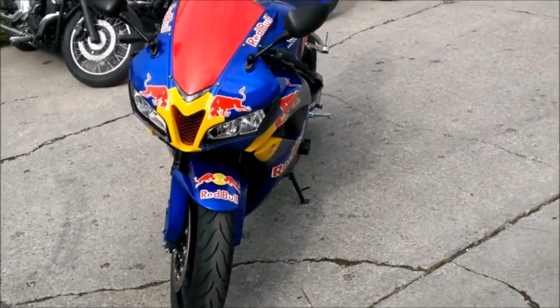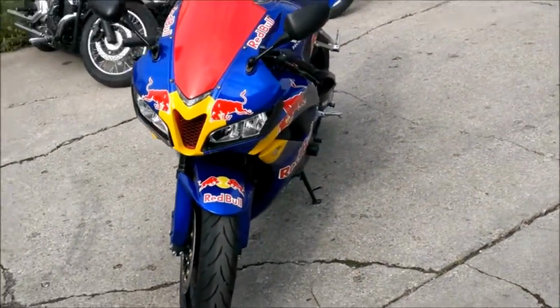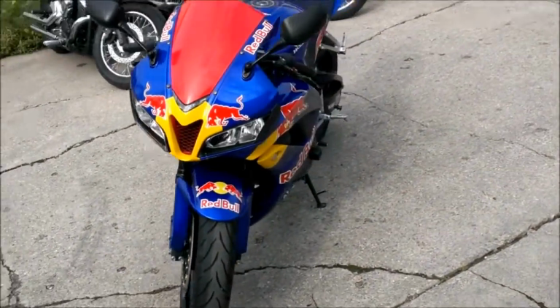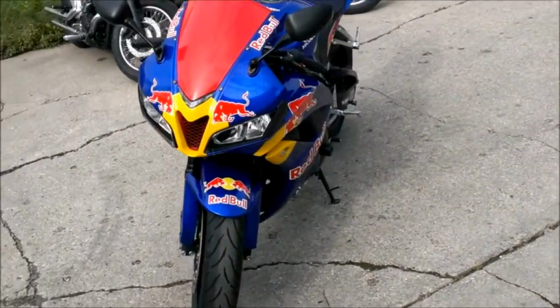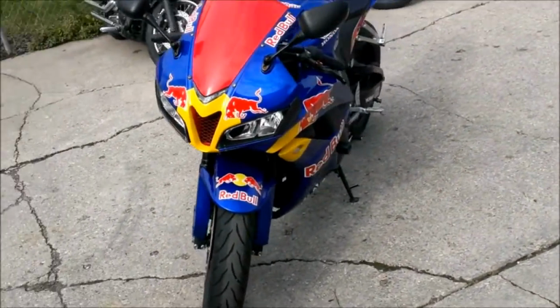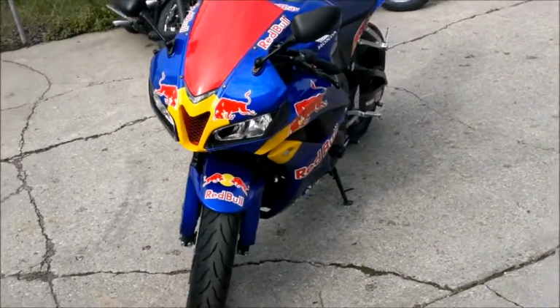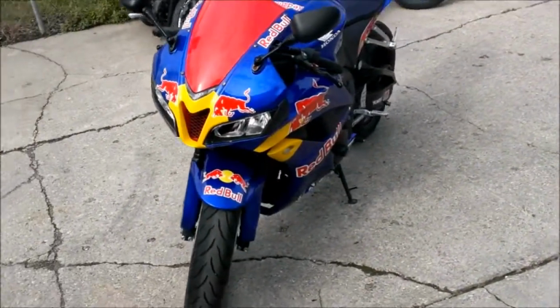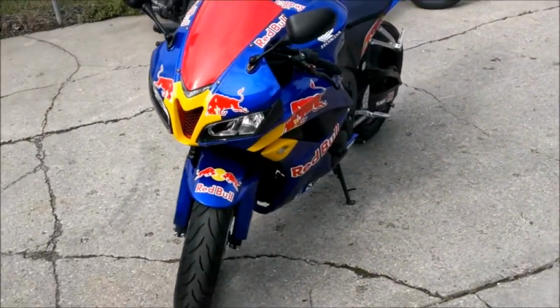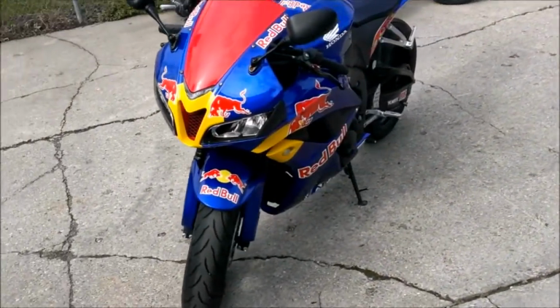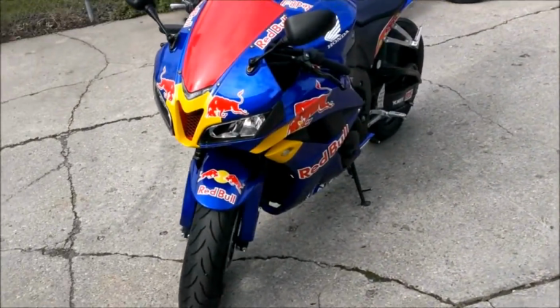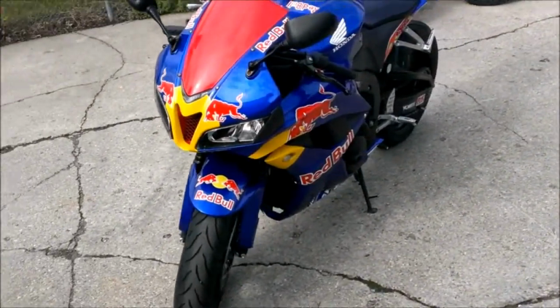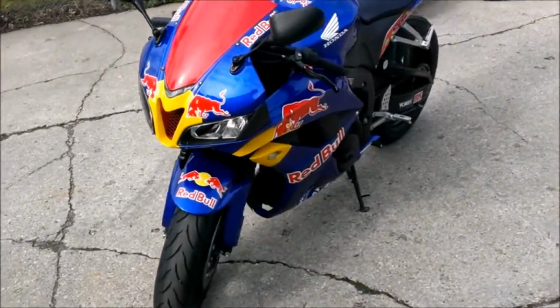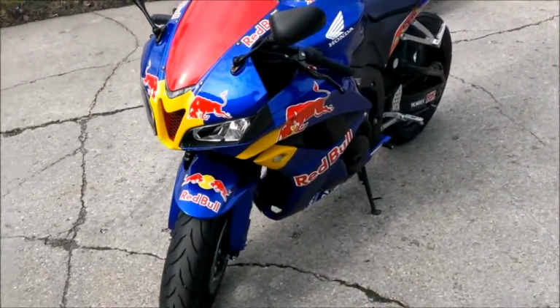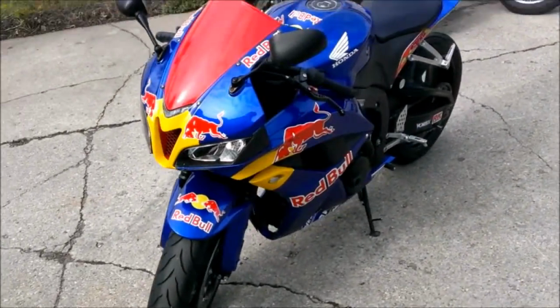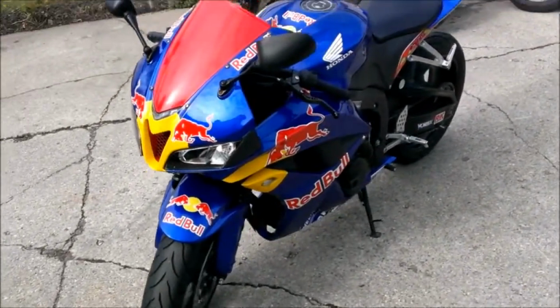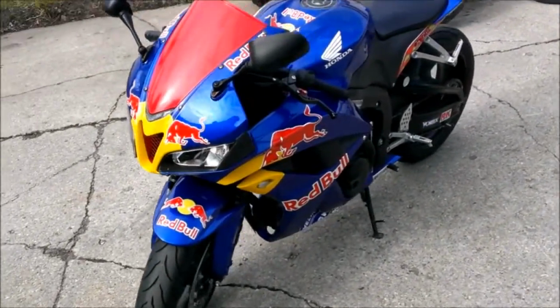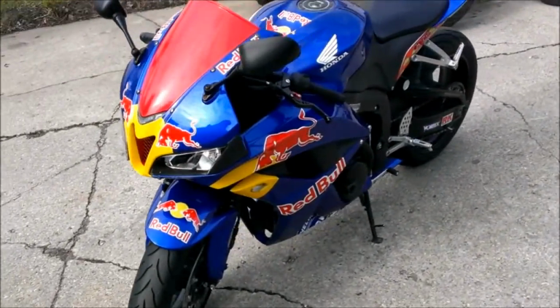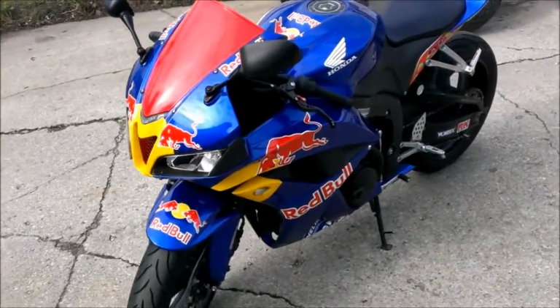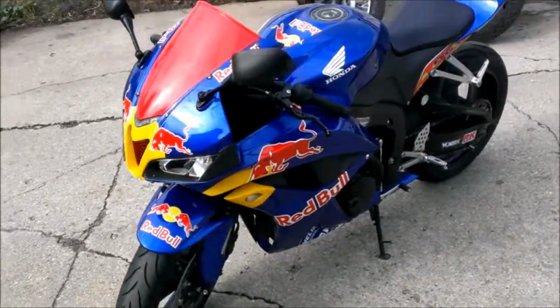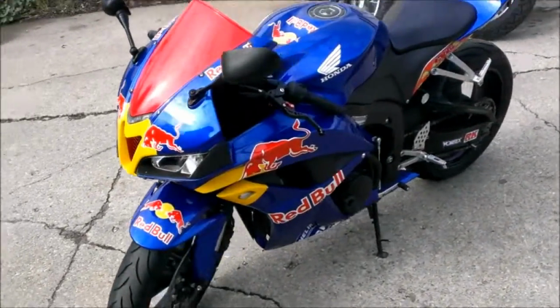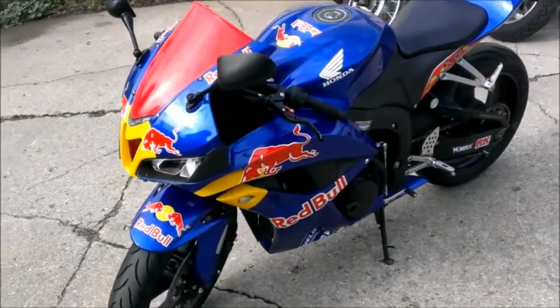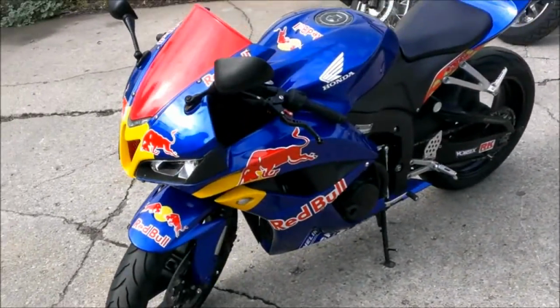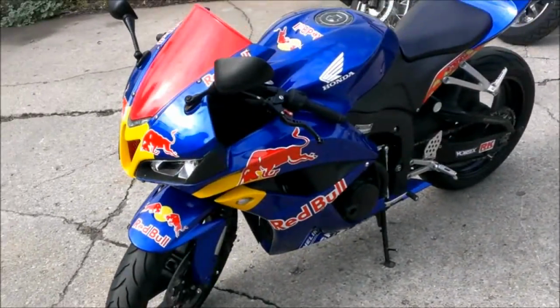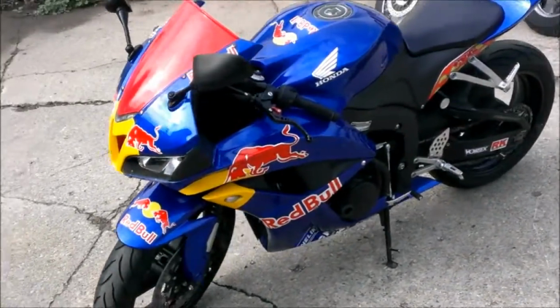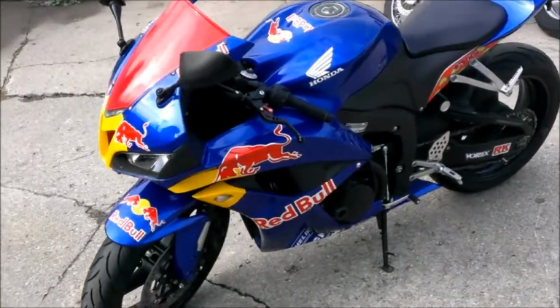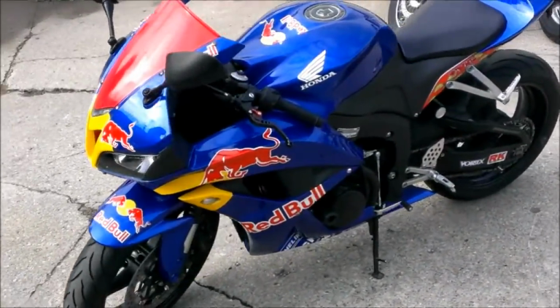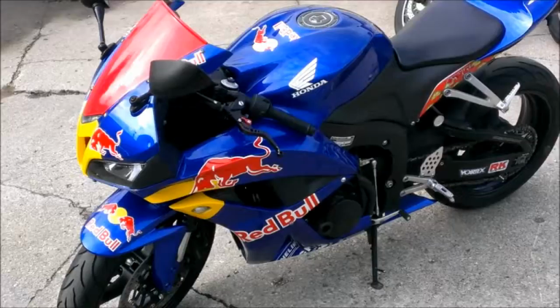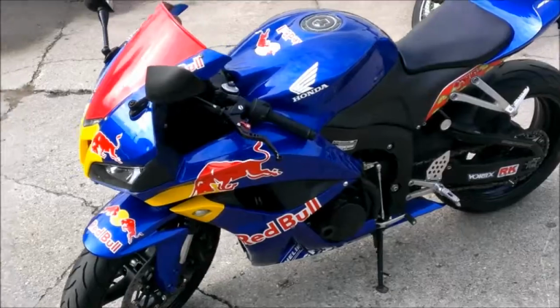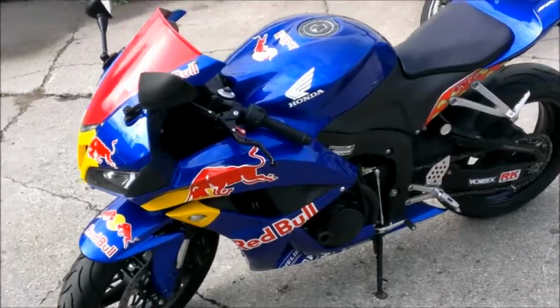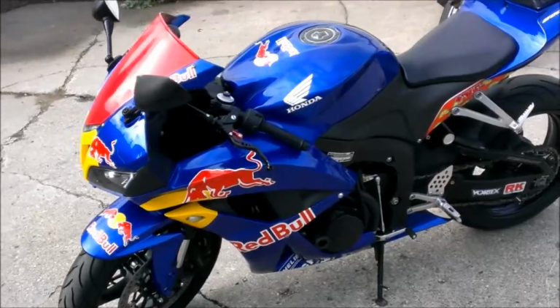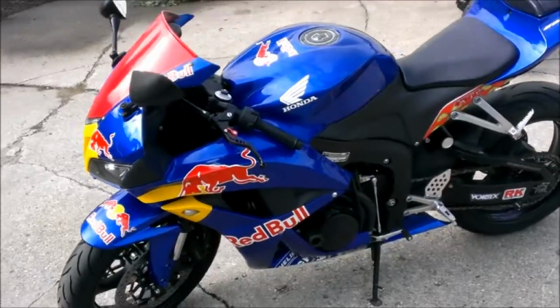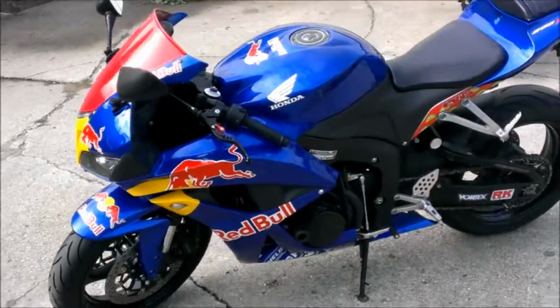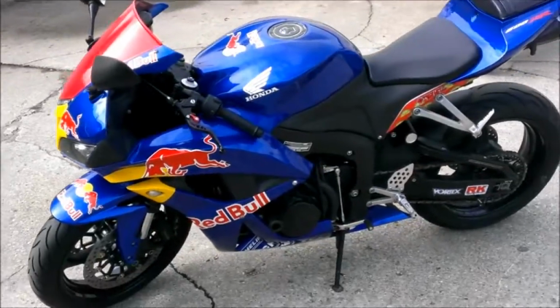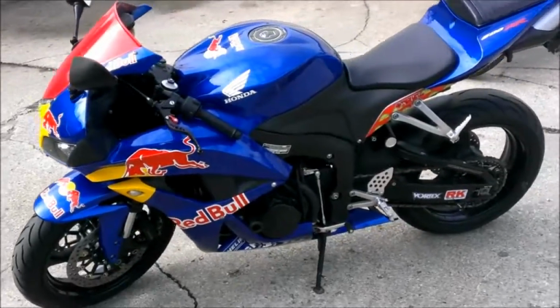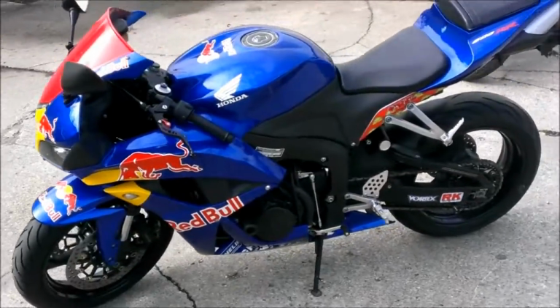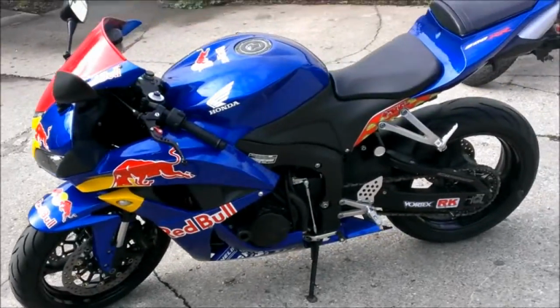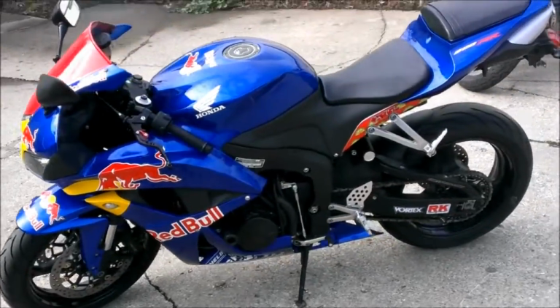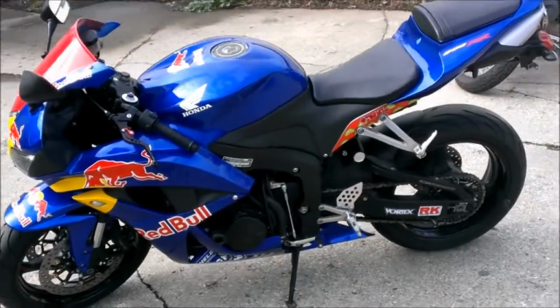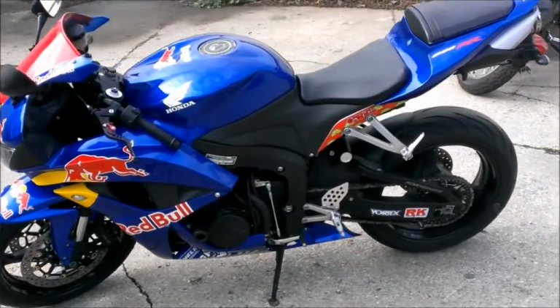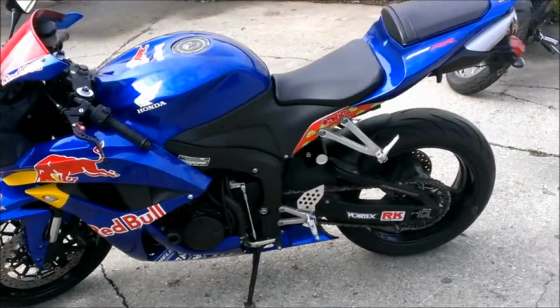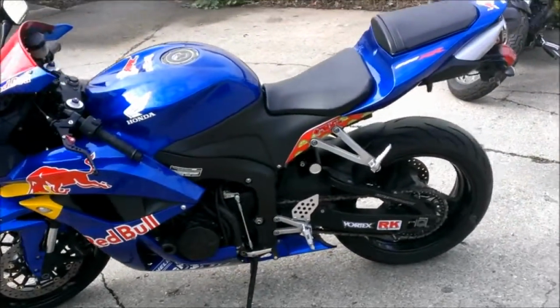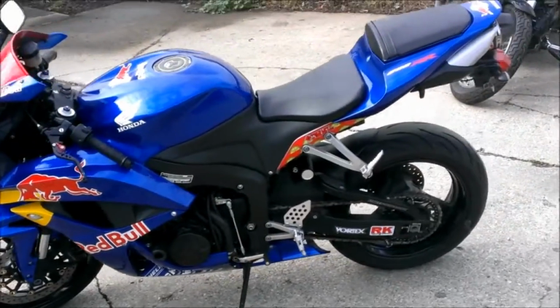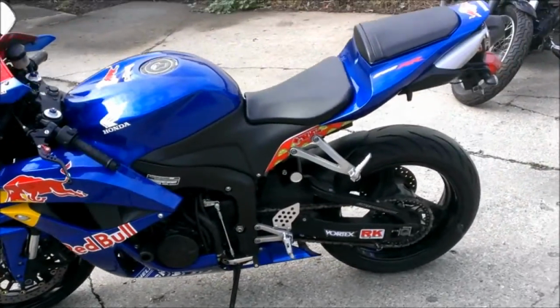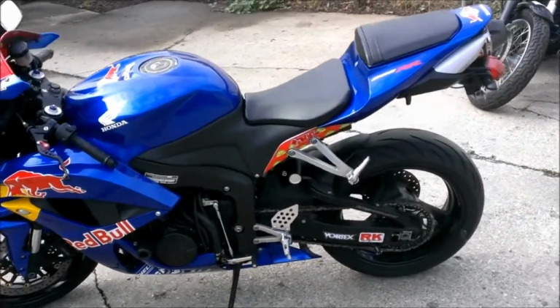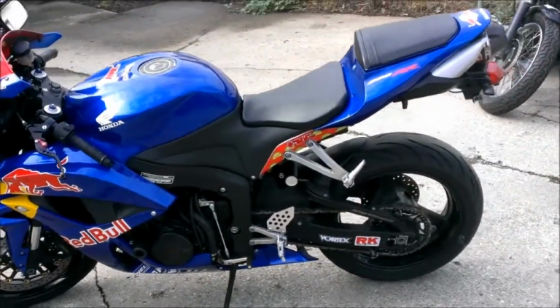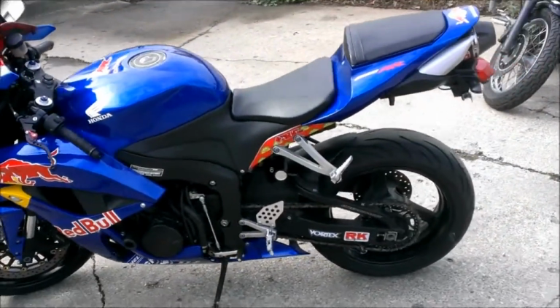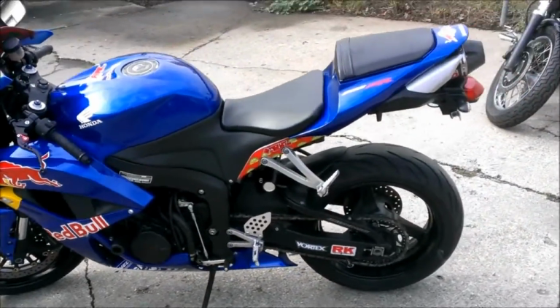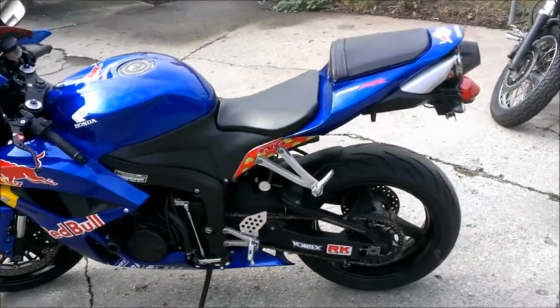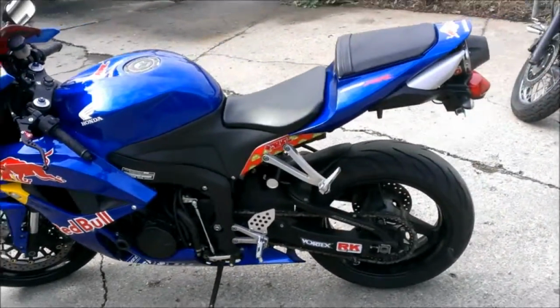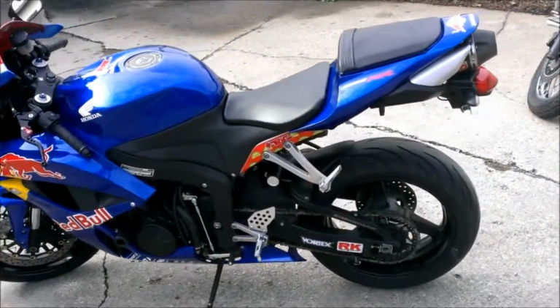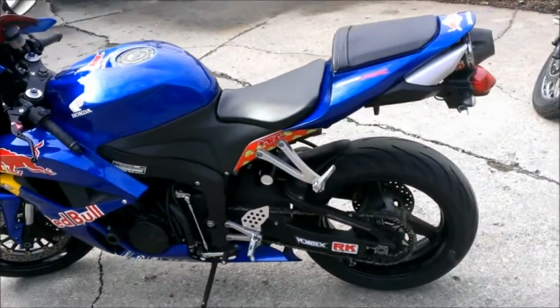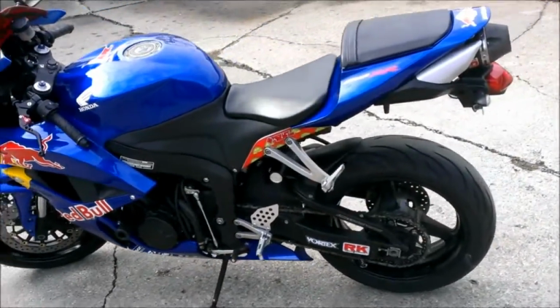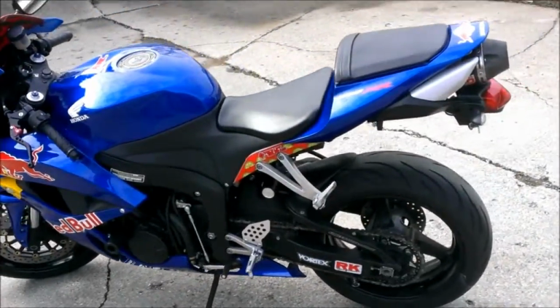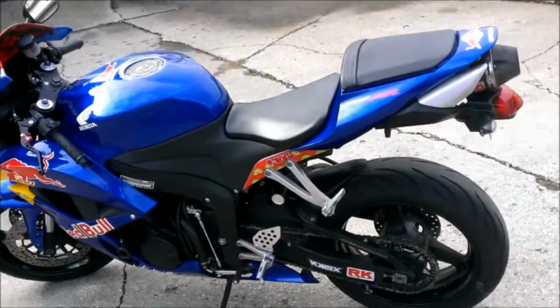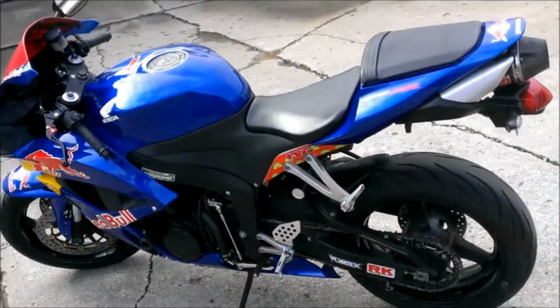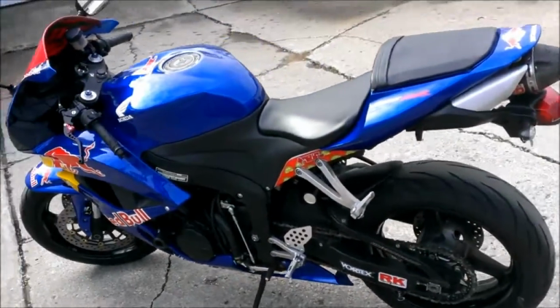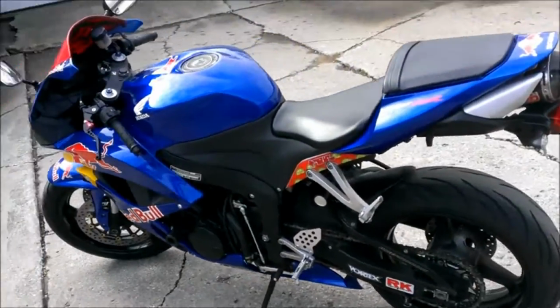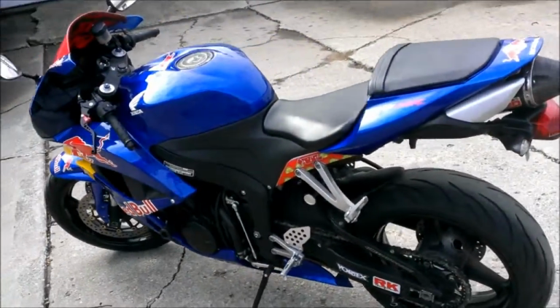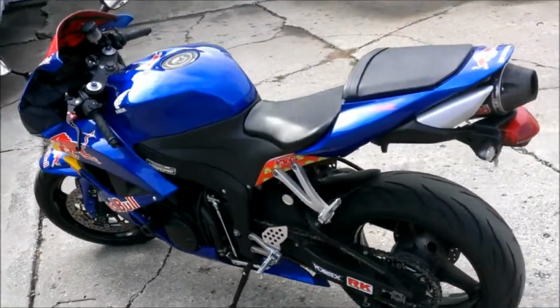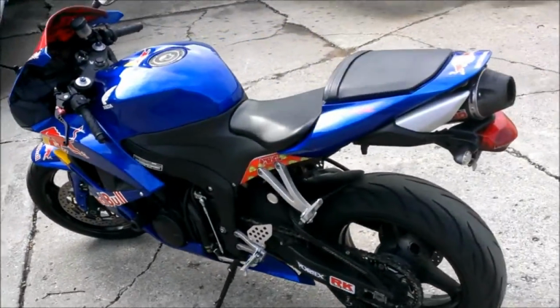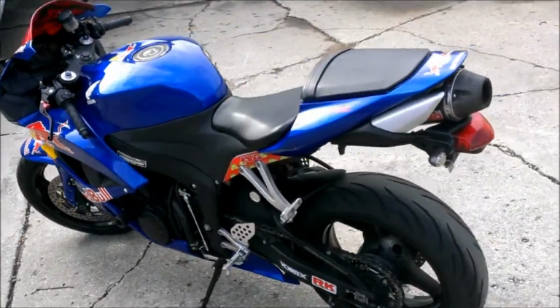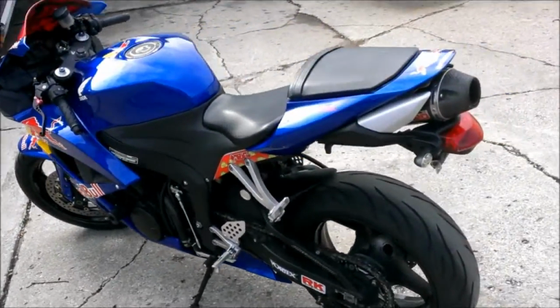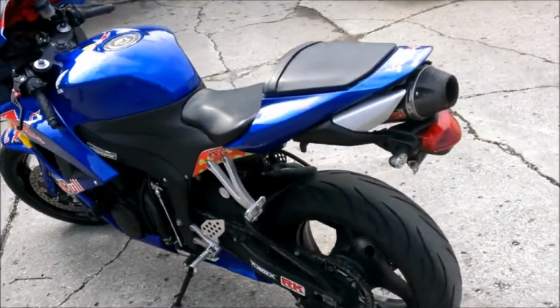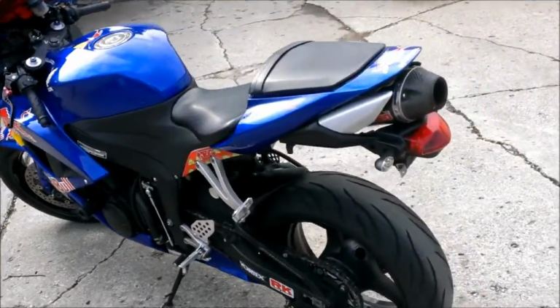Just serviced at an authorized Honda dealership. All fluids changed, inspected, and includes a one-year warranty for only $69.99.